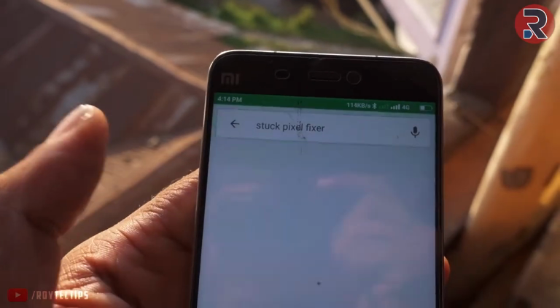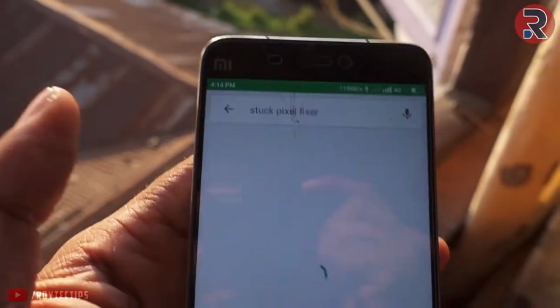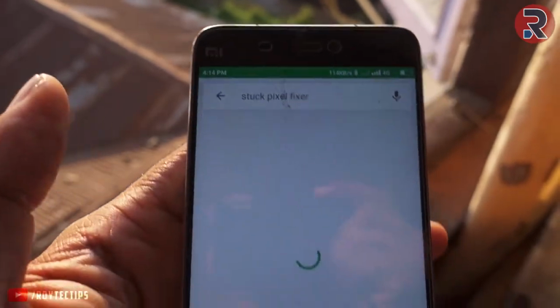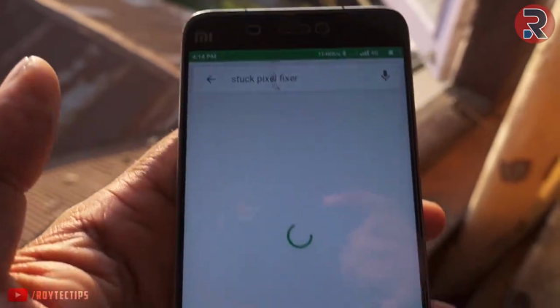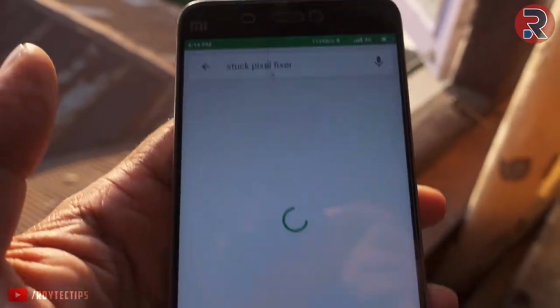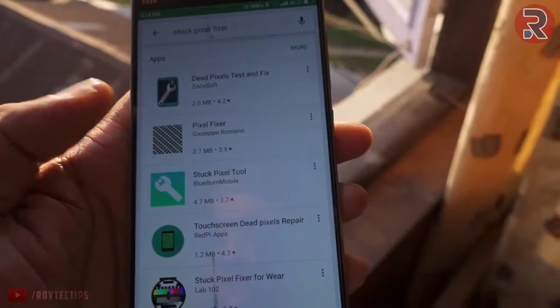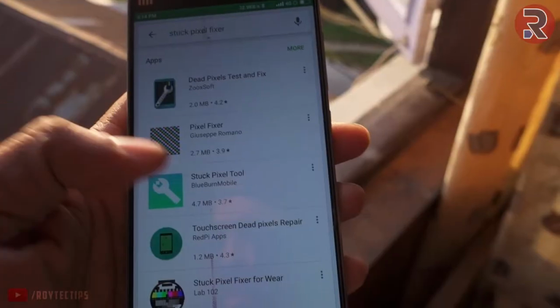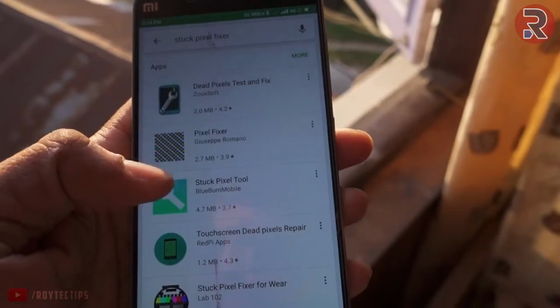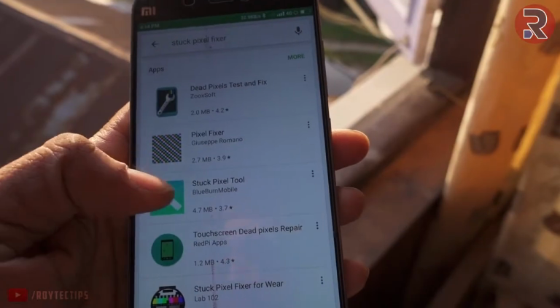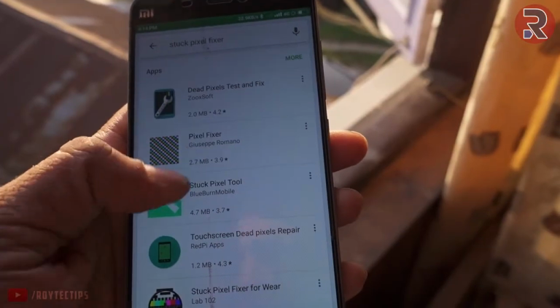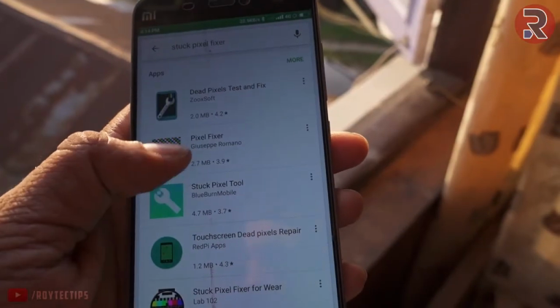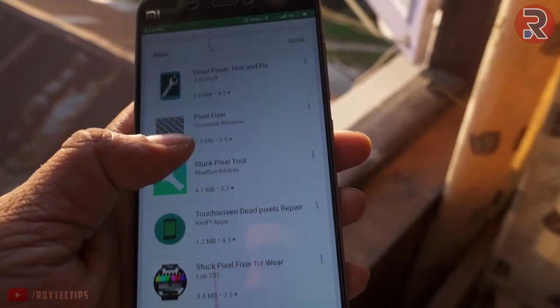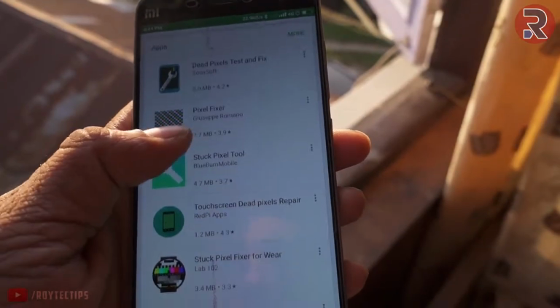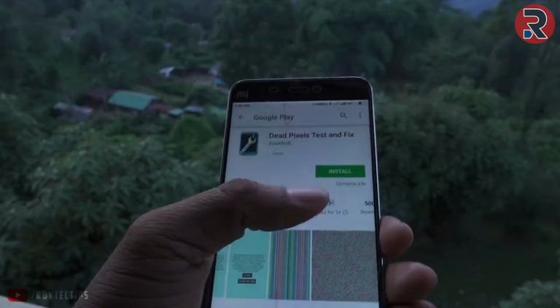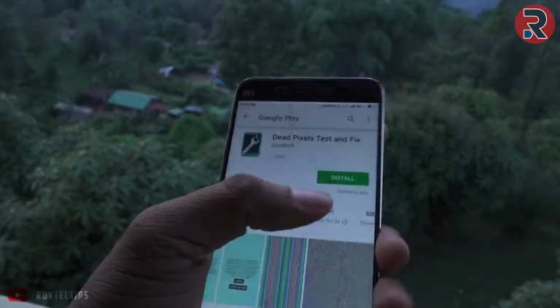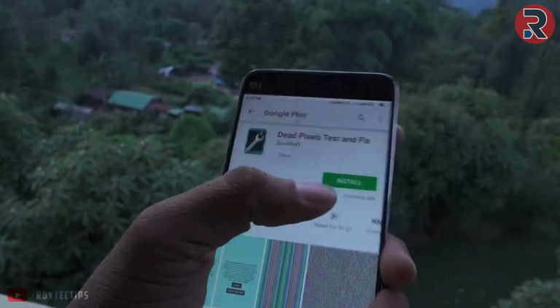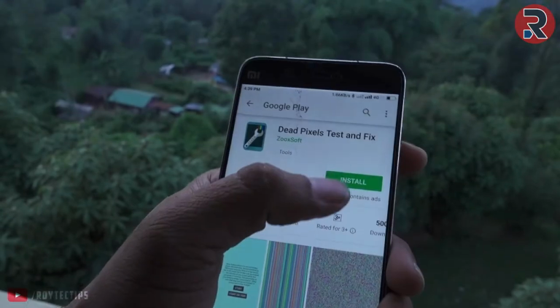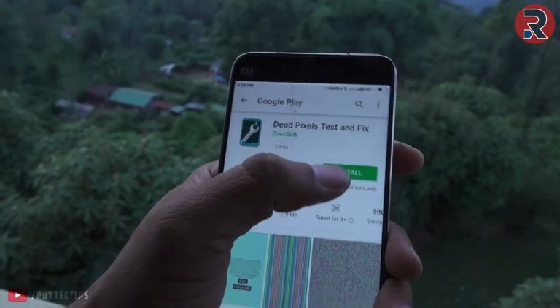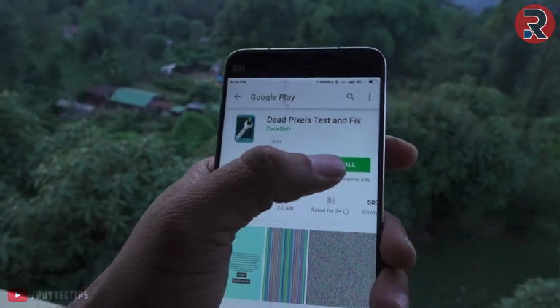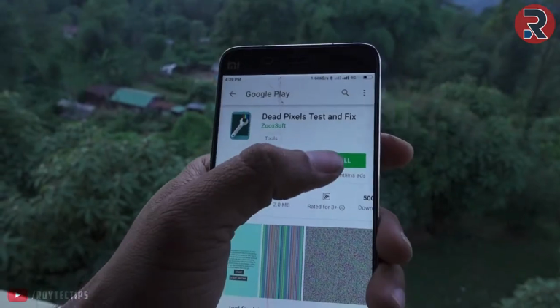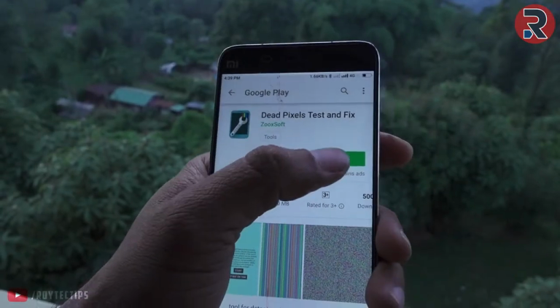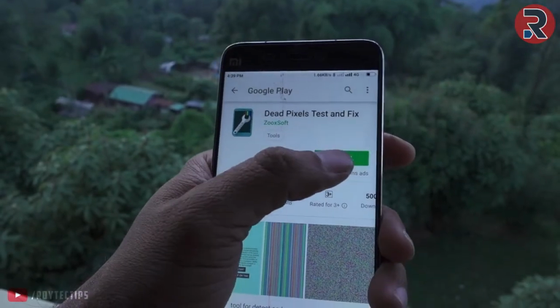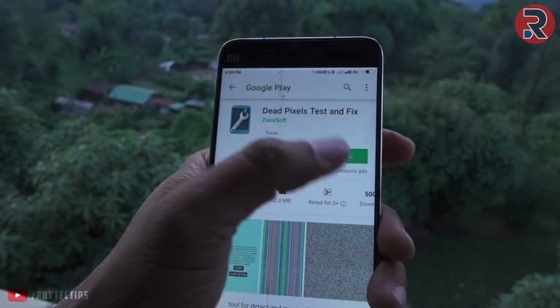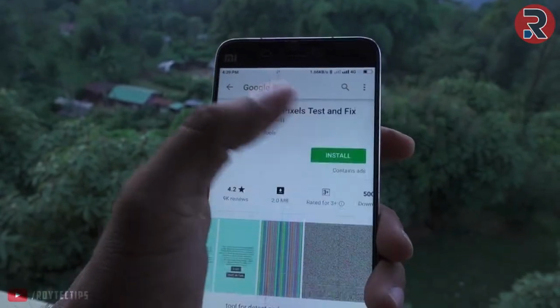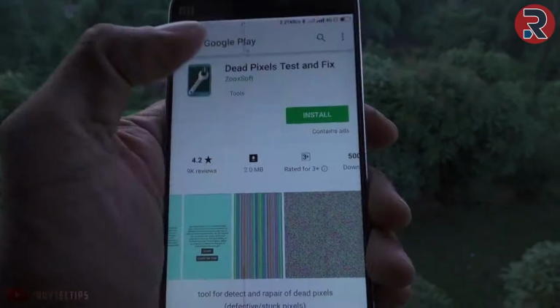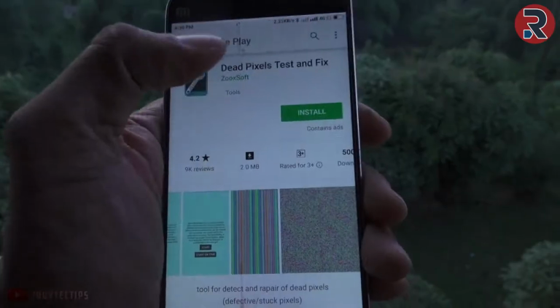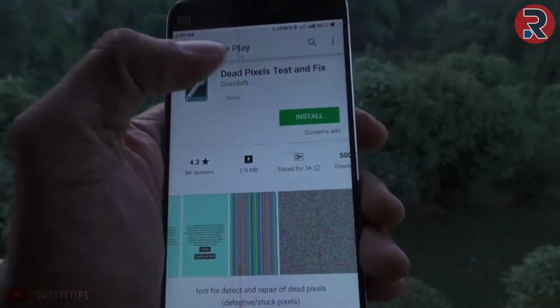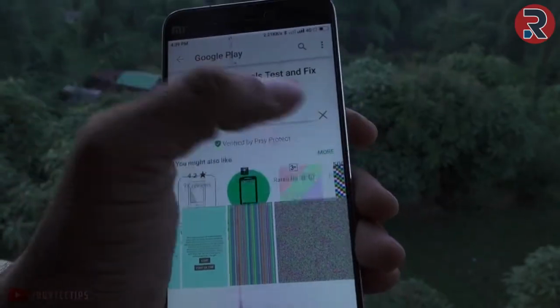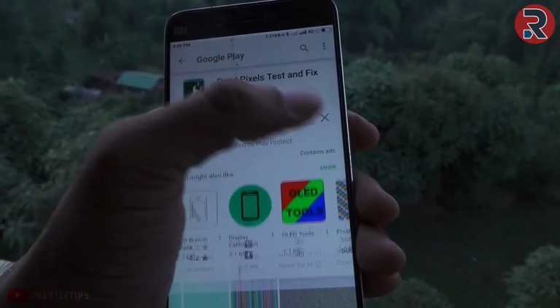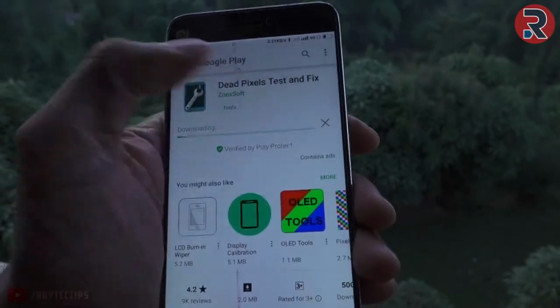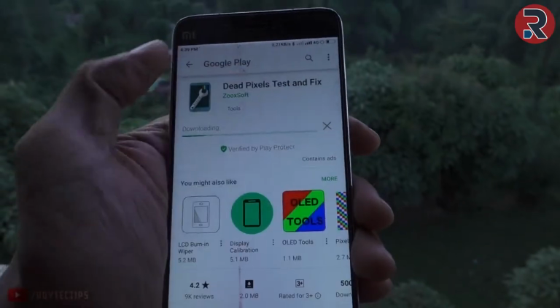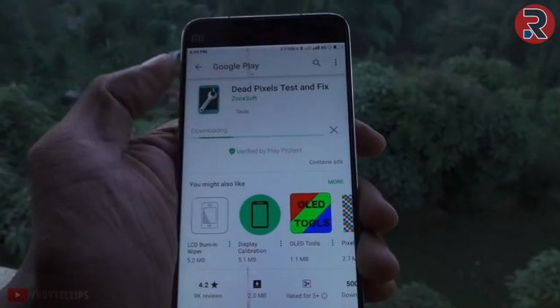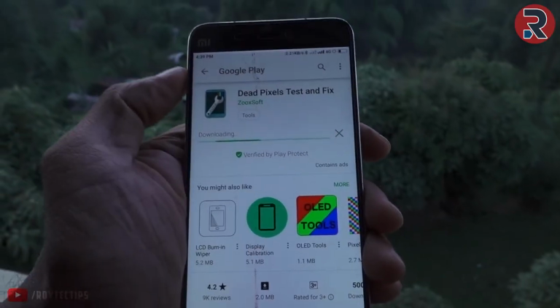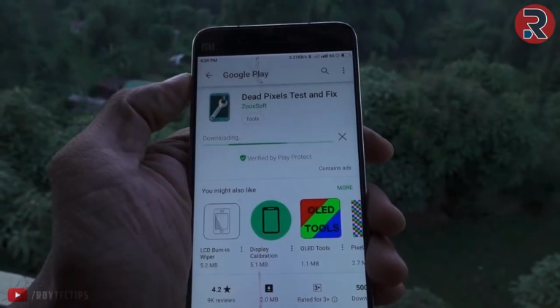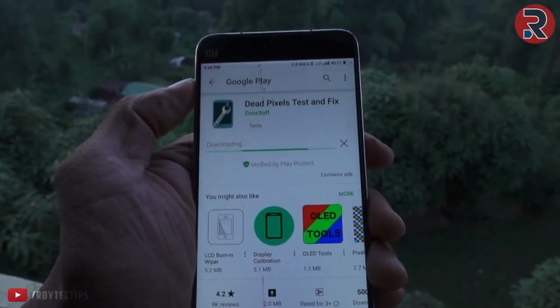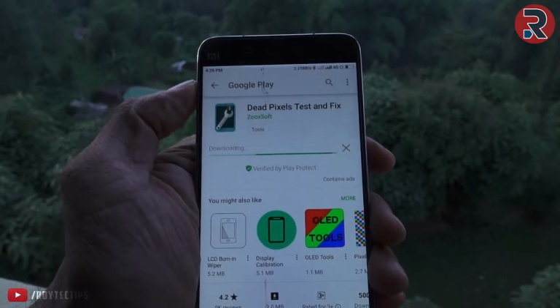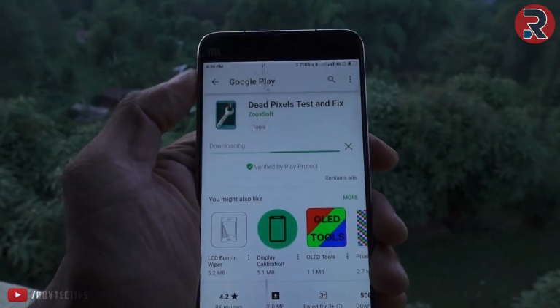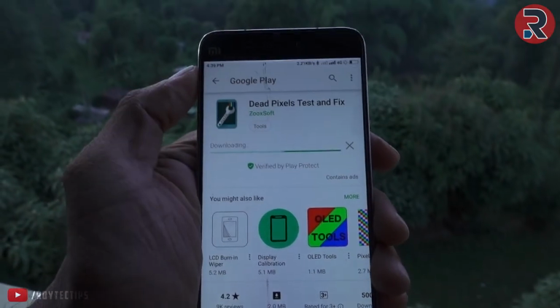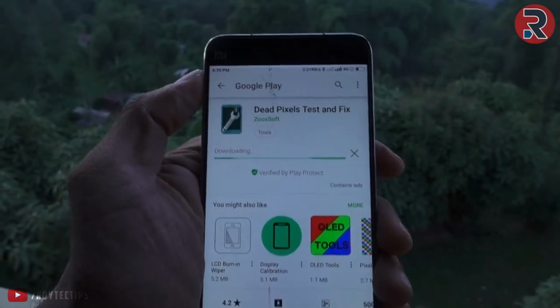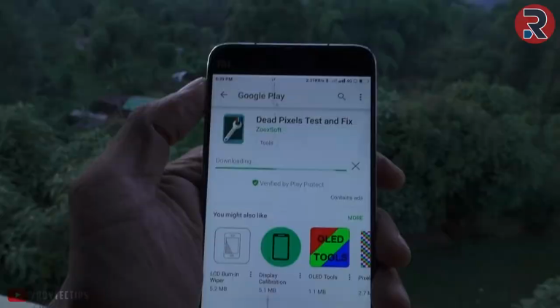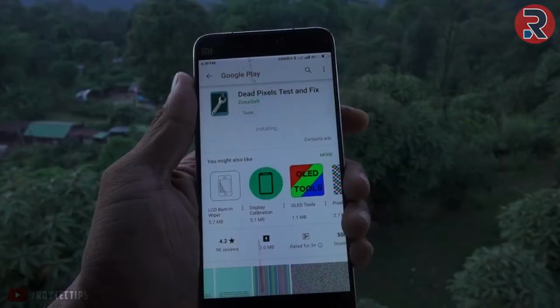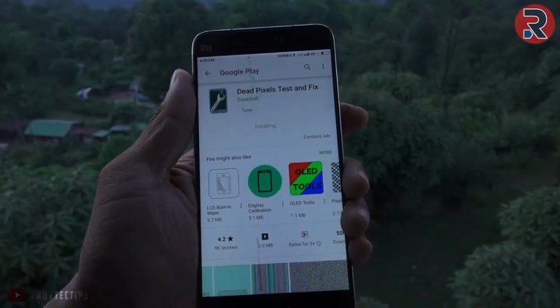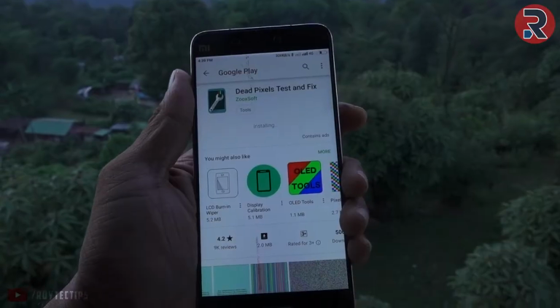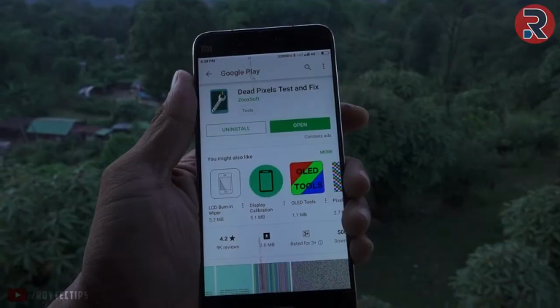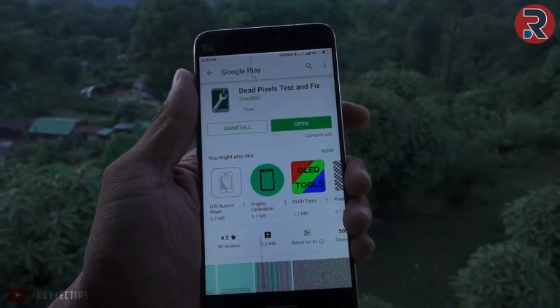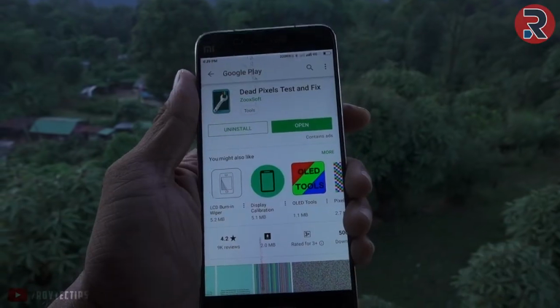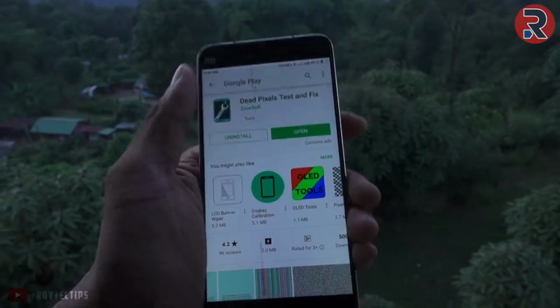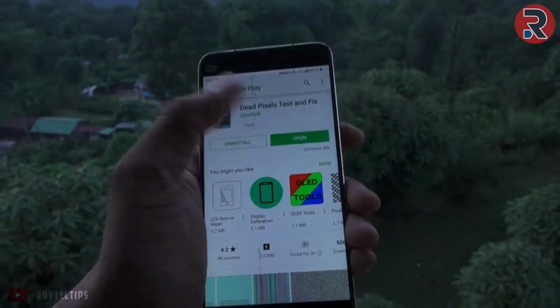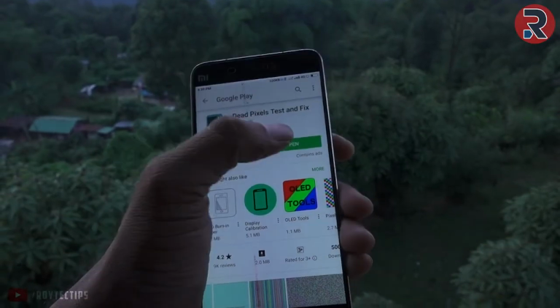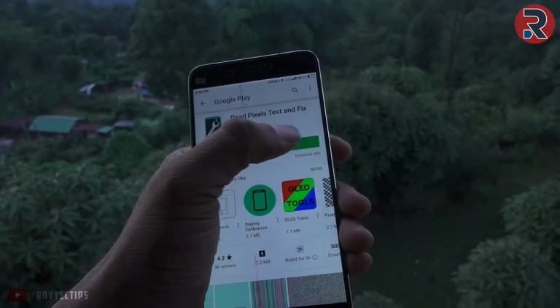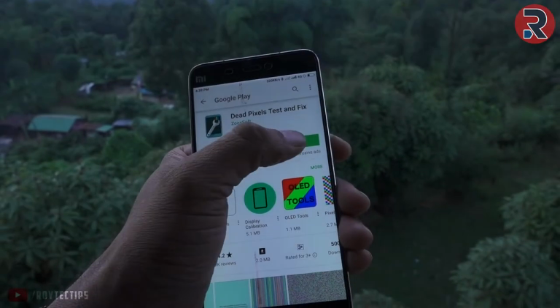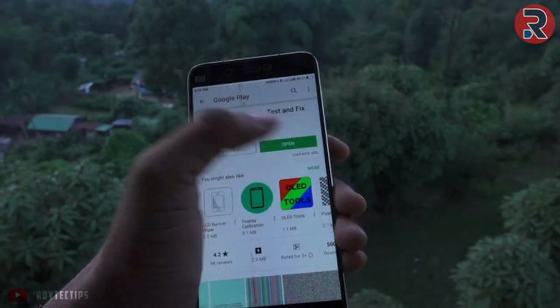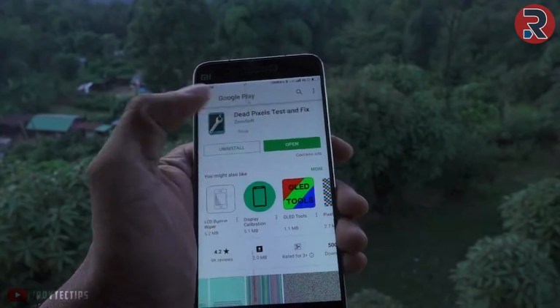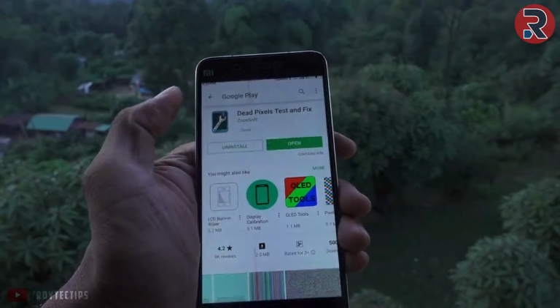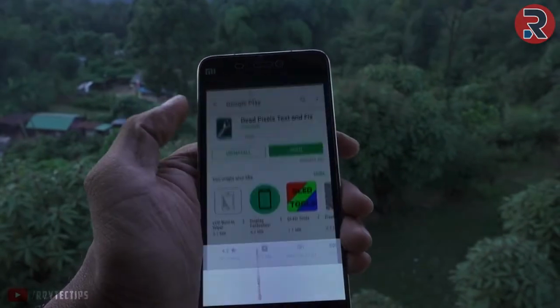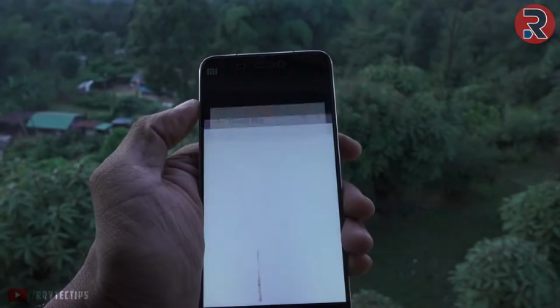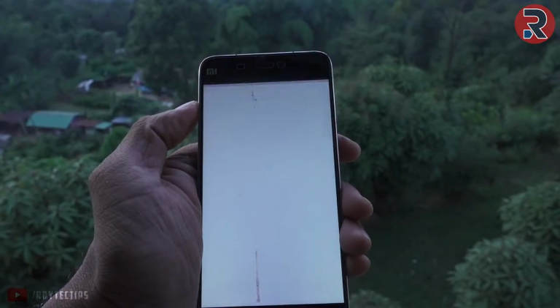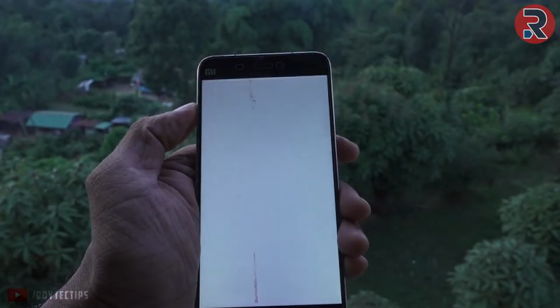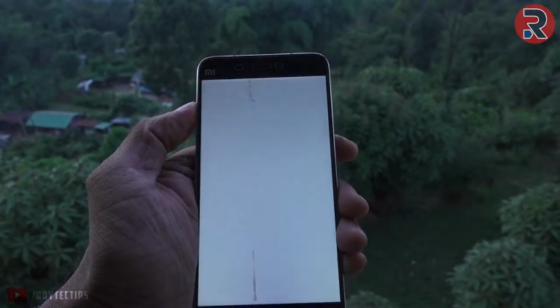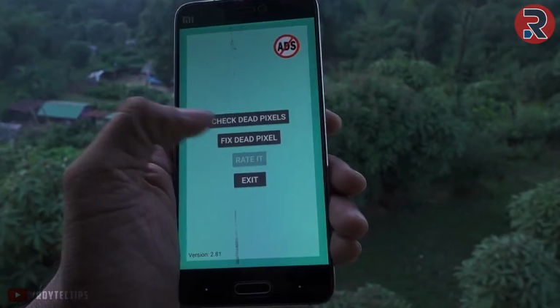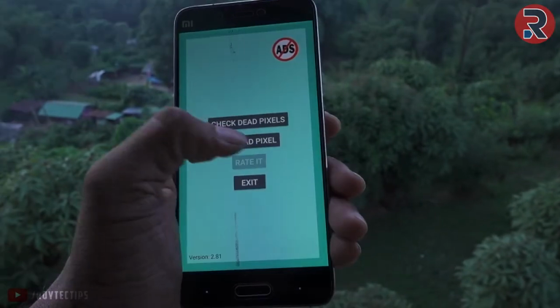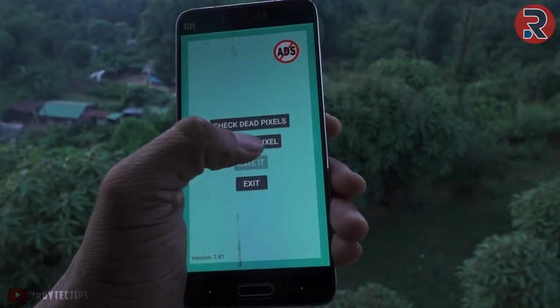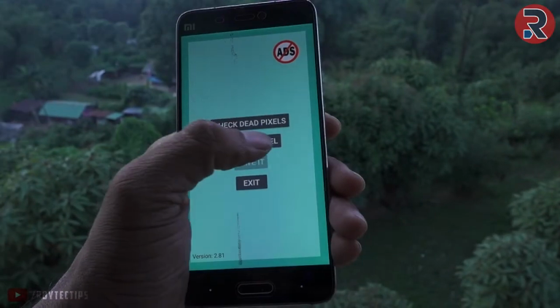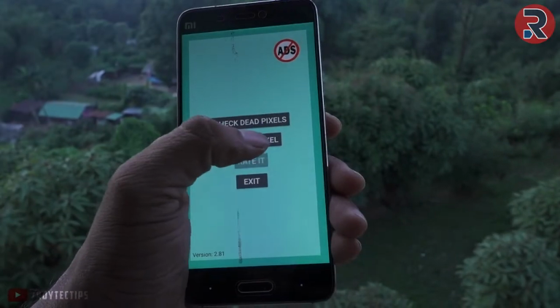This is a mobile screen. This is a software method — you can tap it and it's fine. You can download it in Google Play Store. It's on the same page. We can install it then.